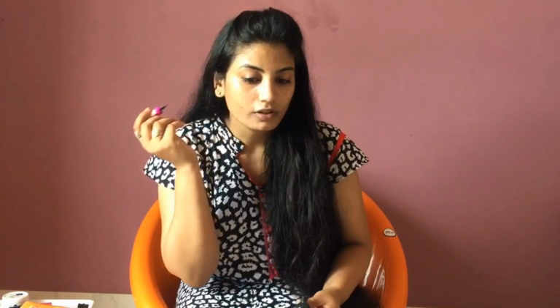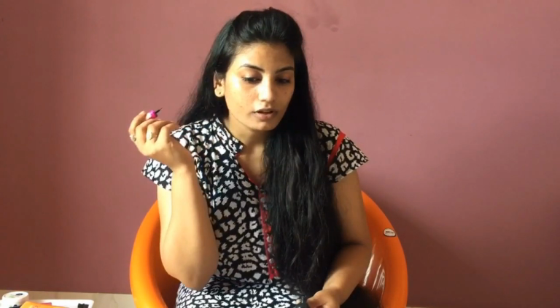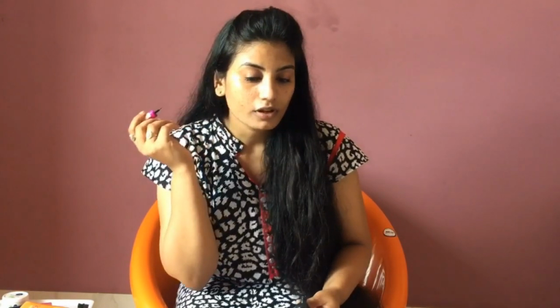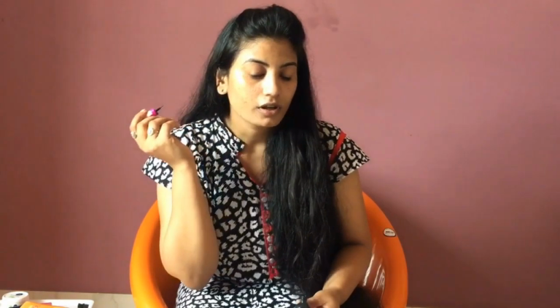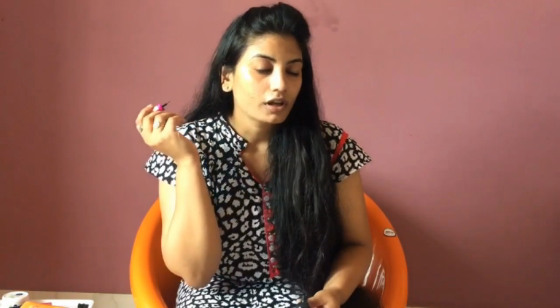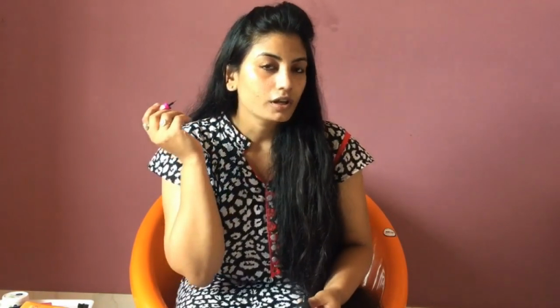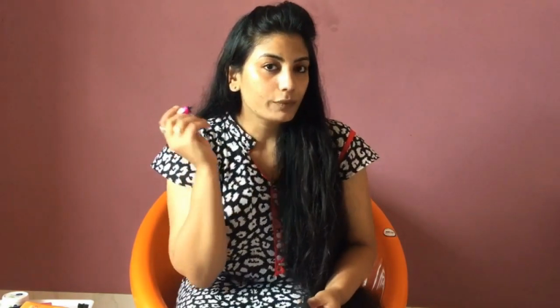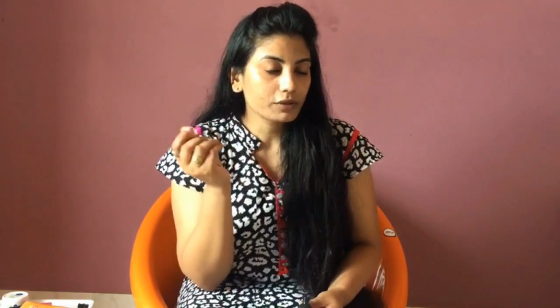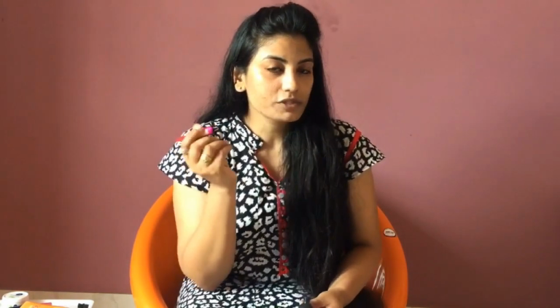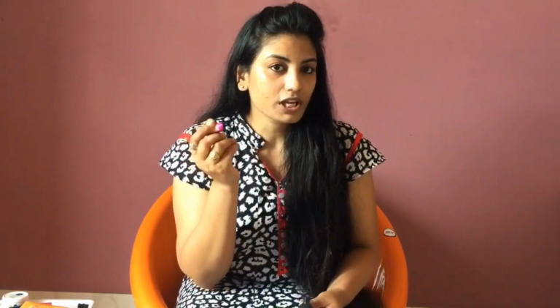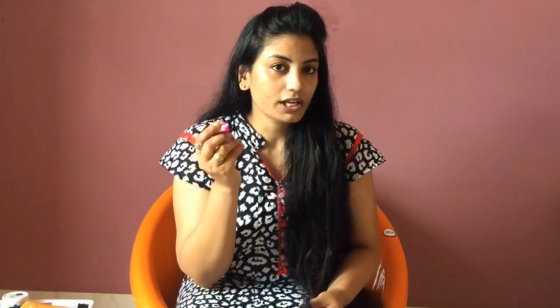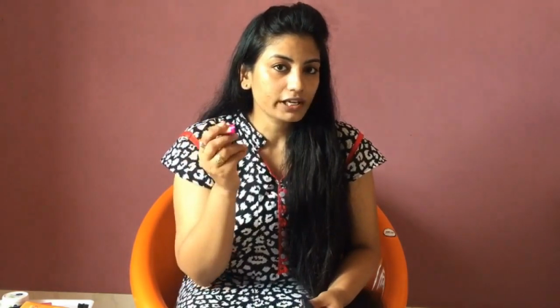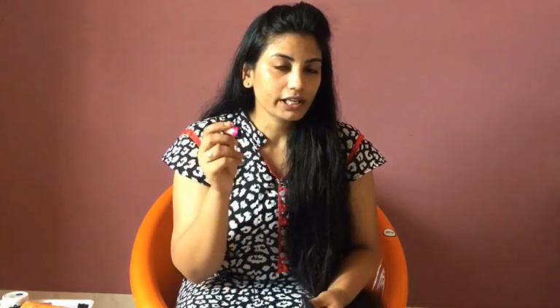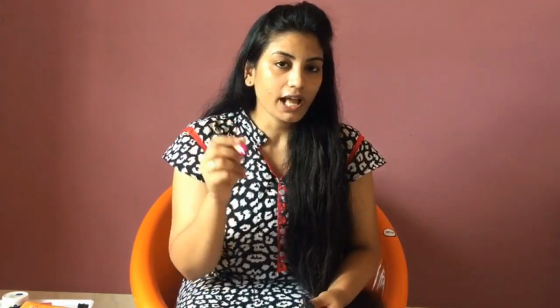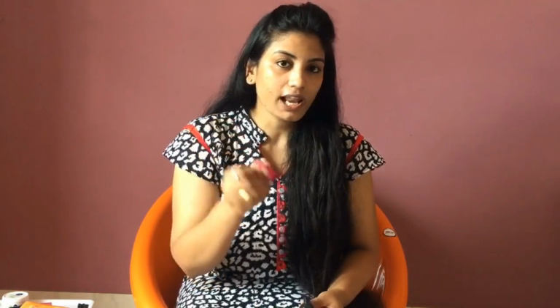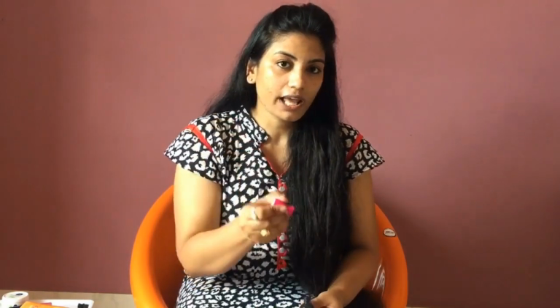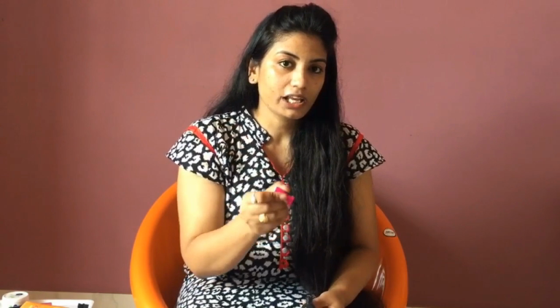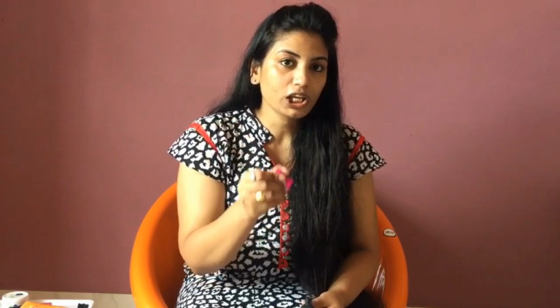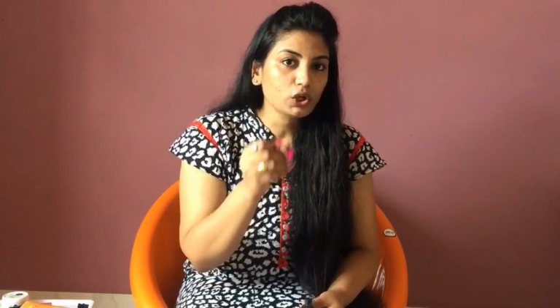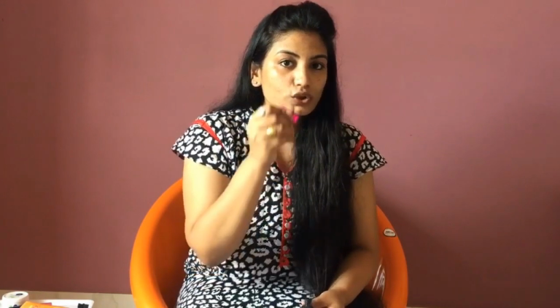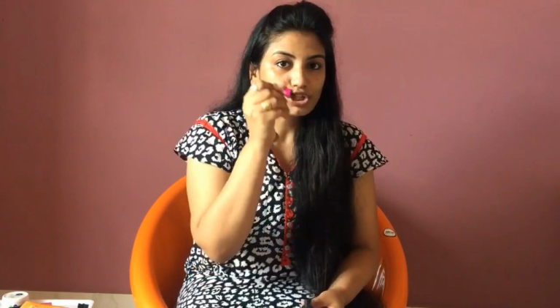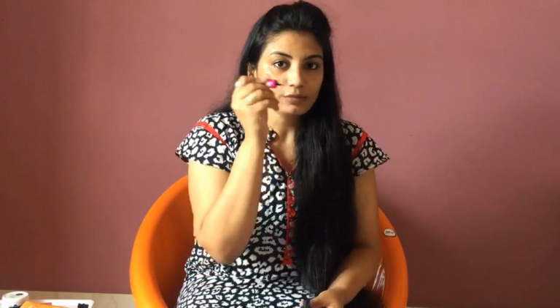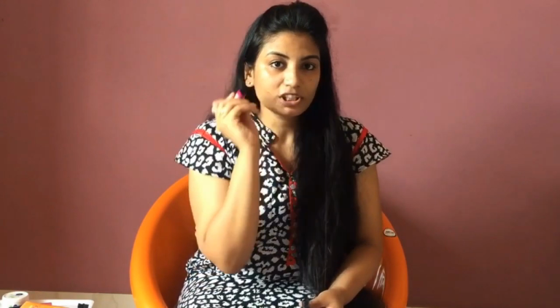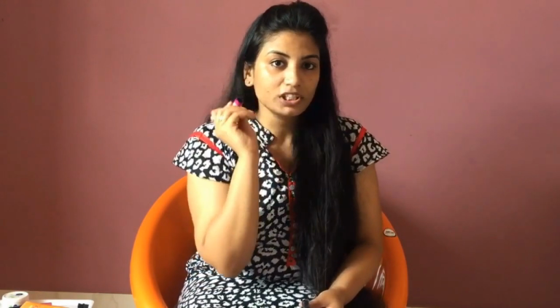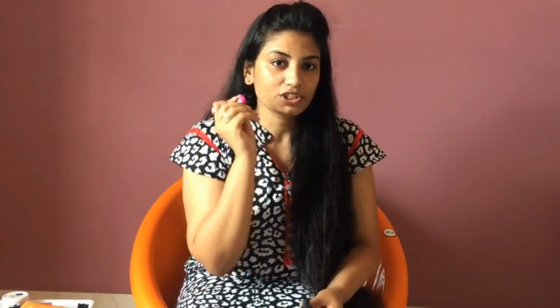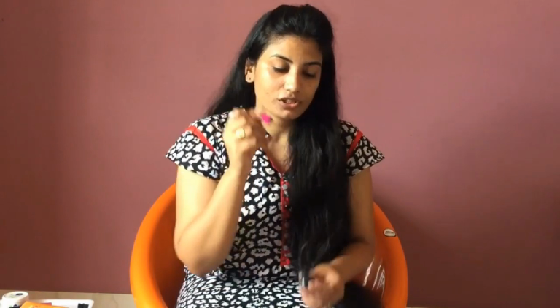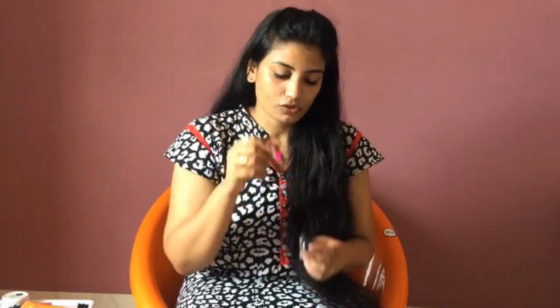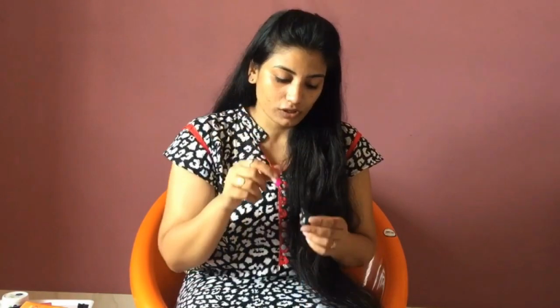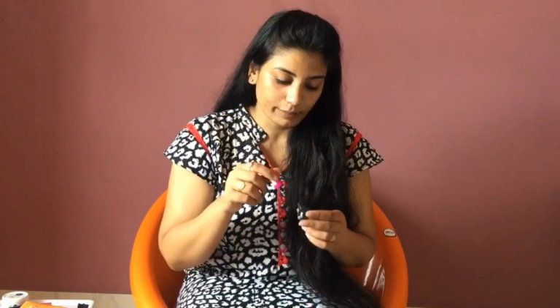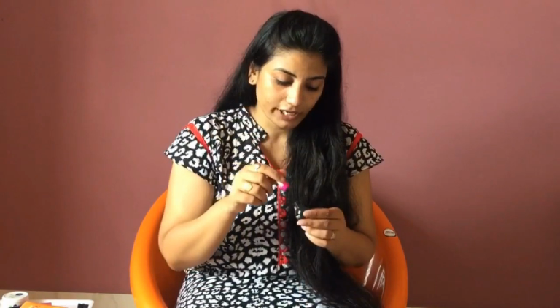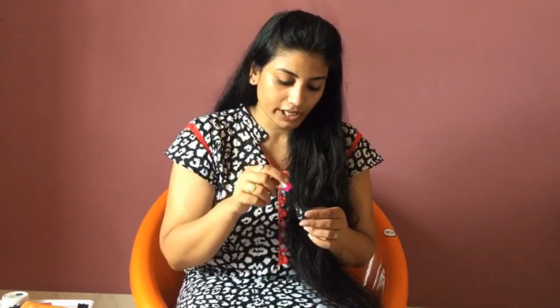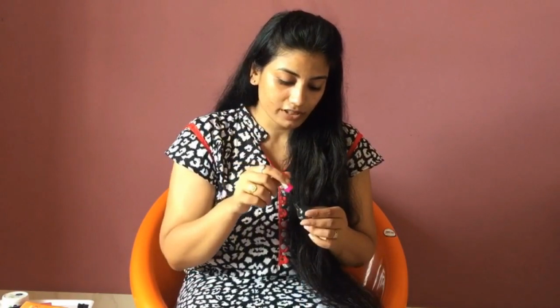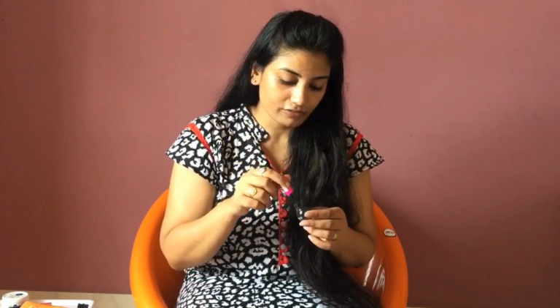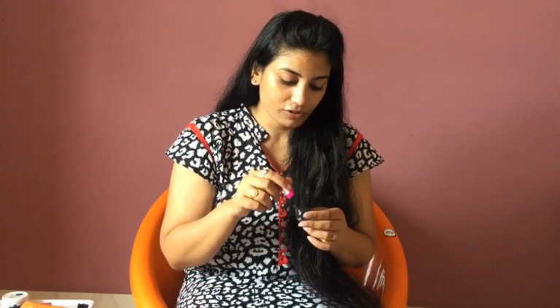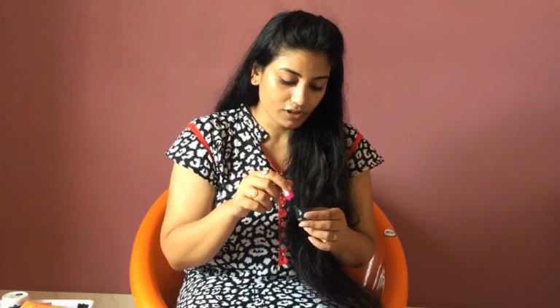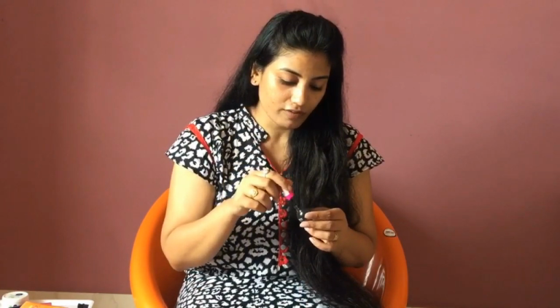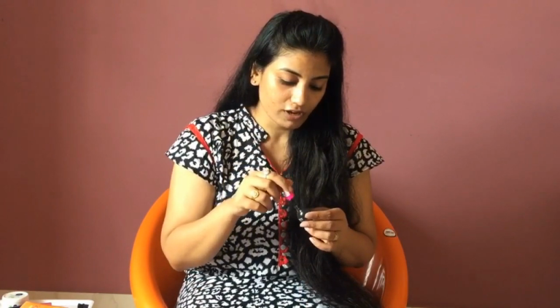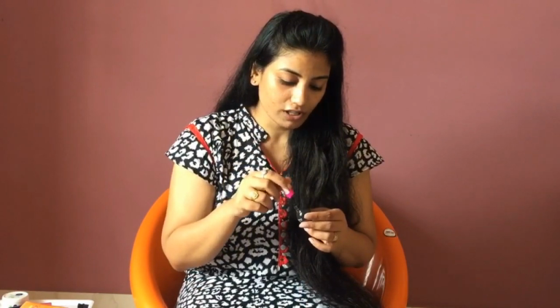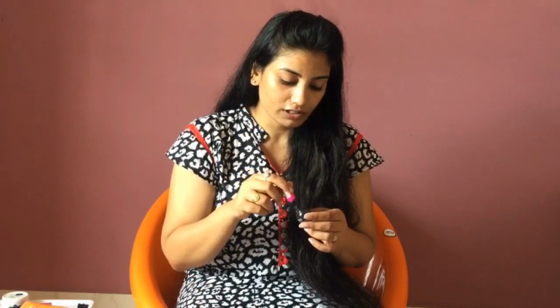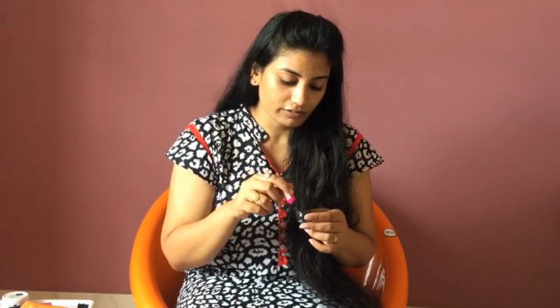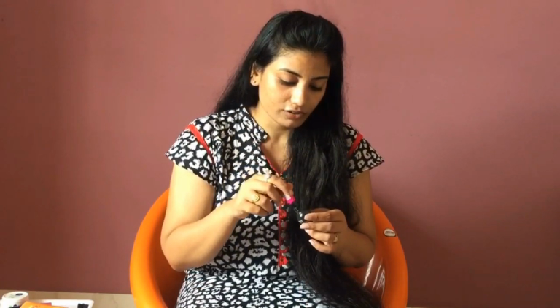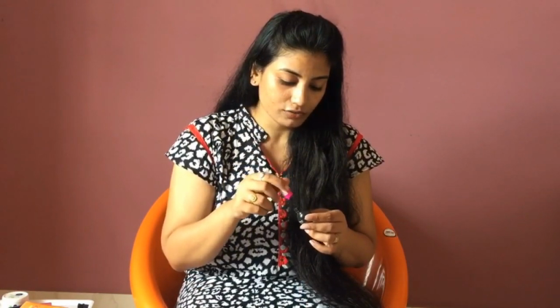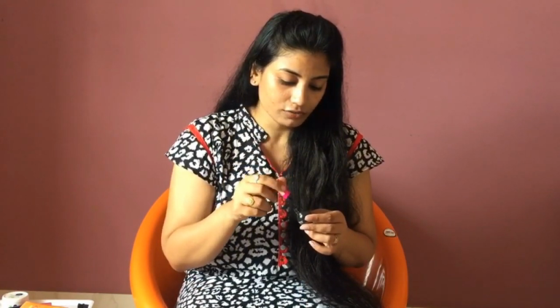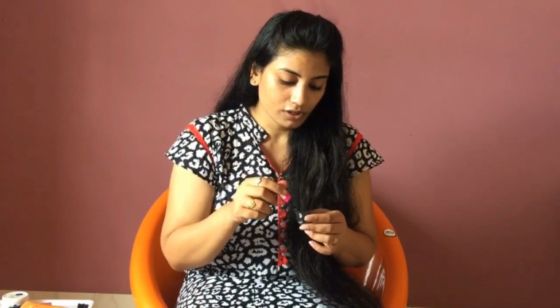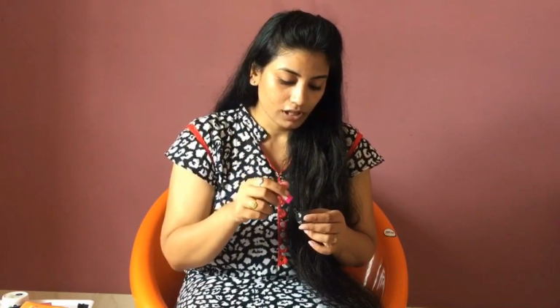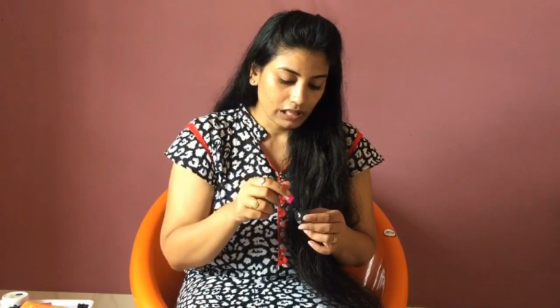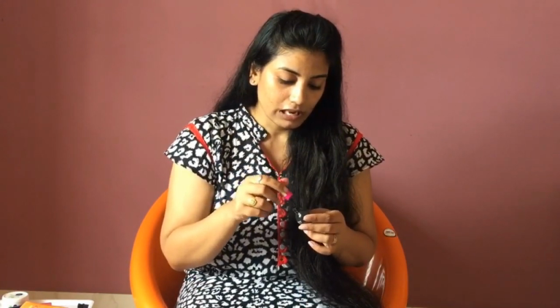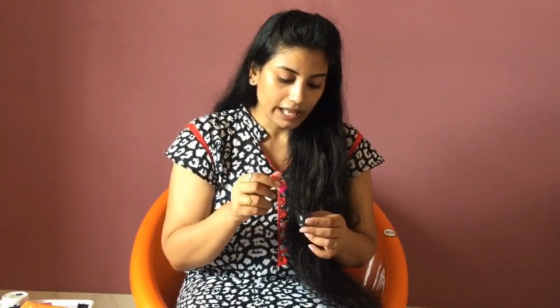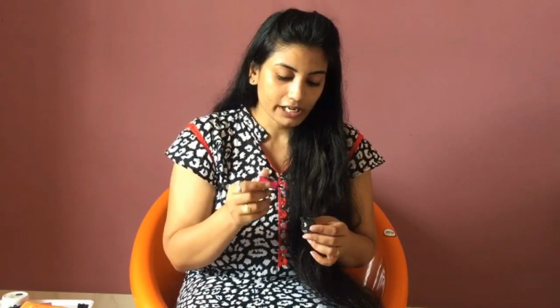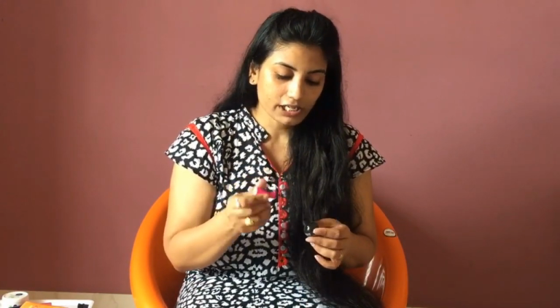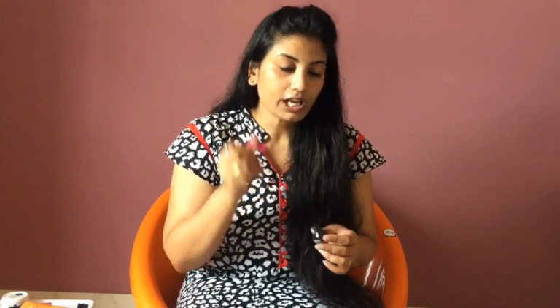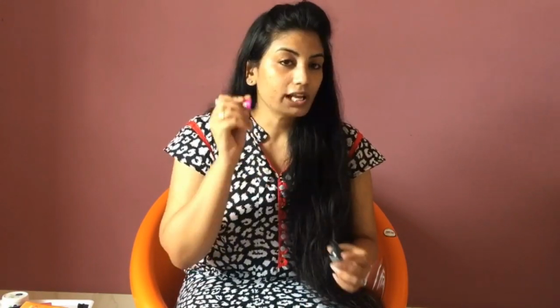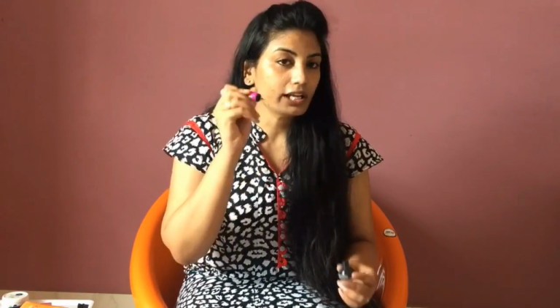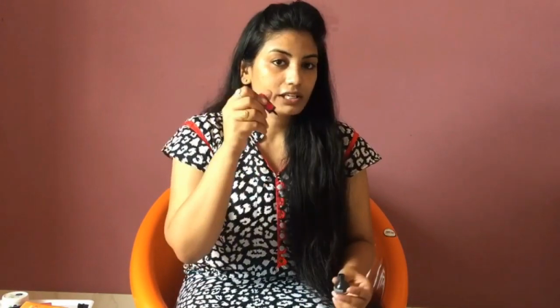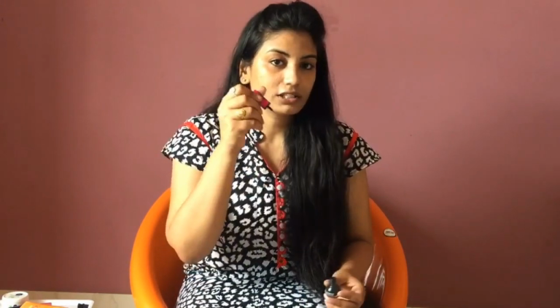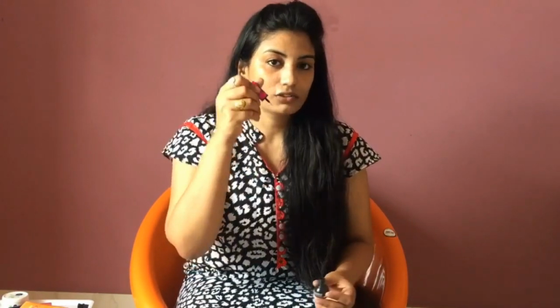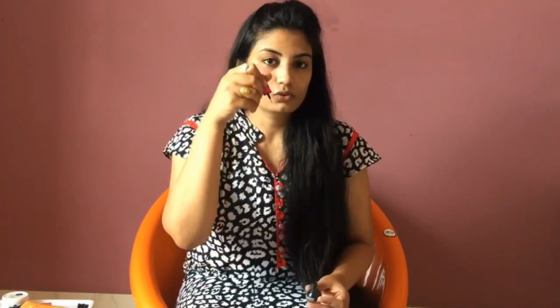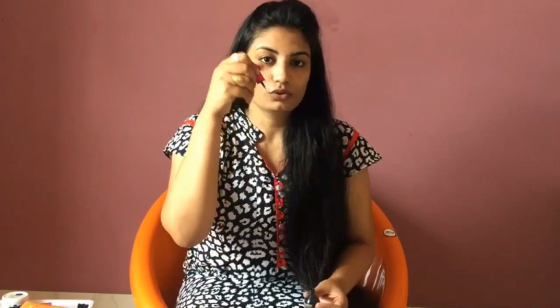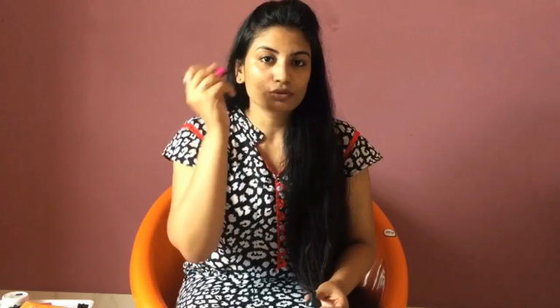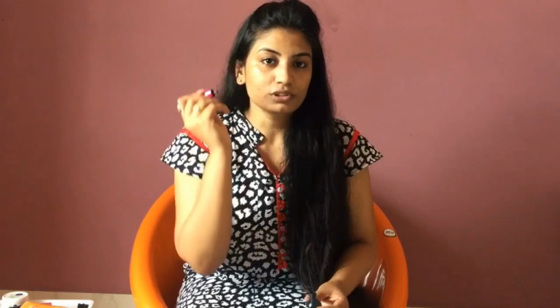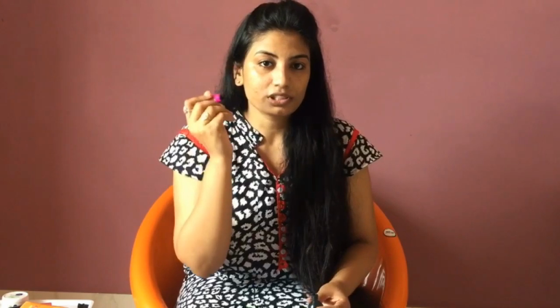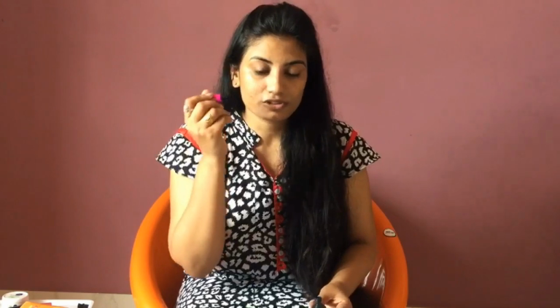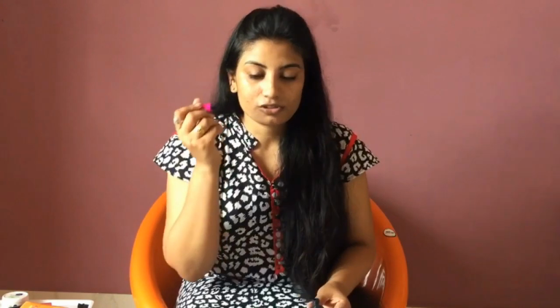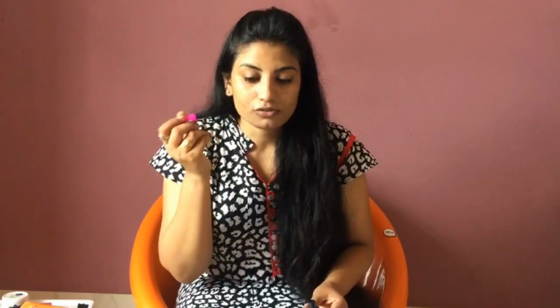You can use a light eyeliner to define your eyes.